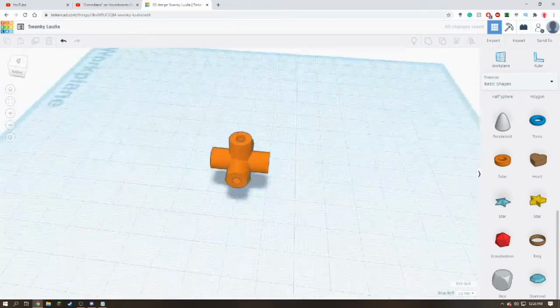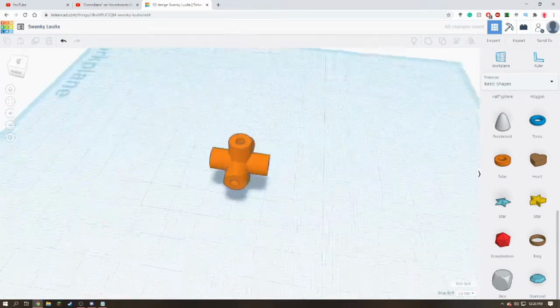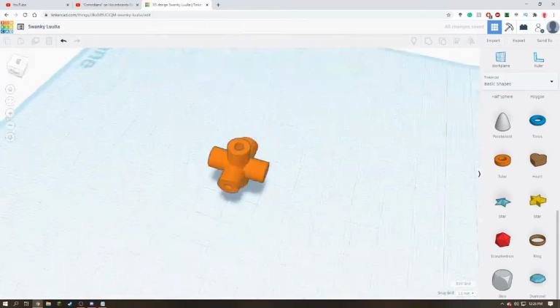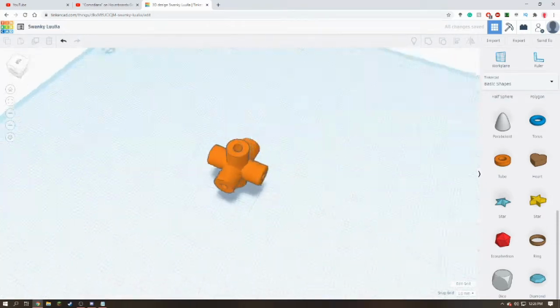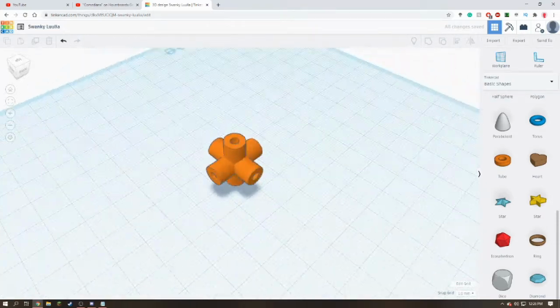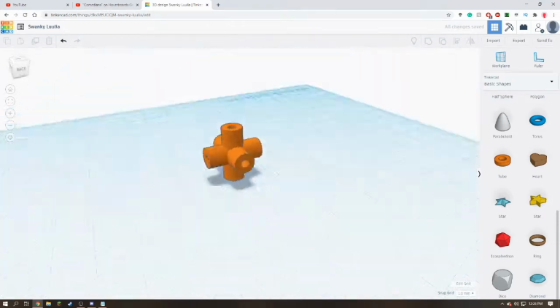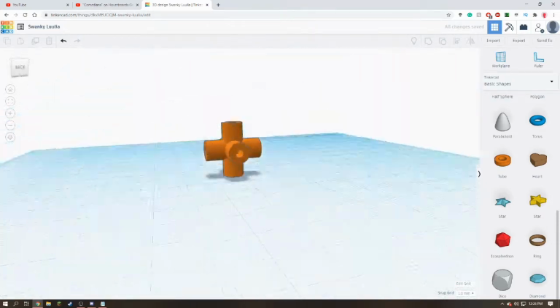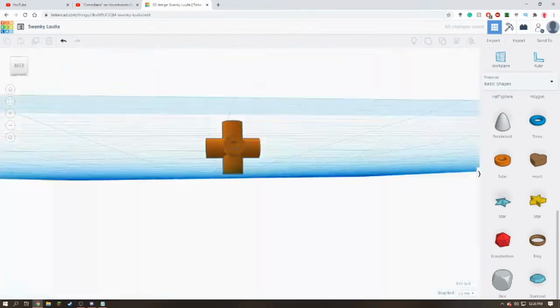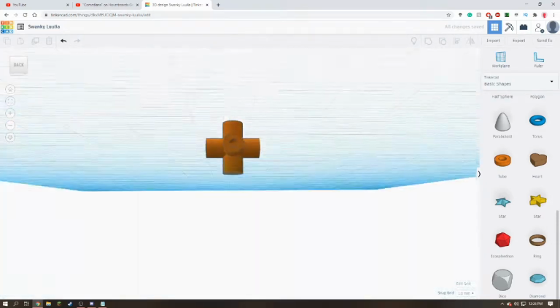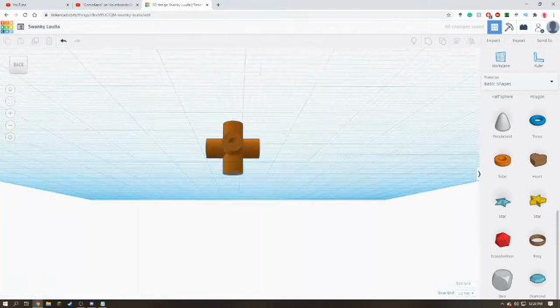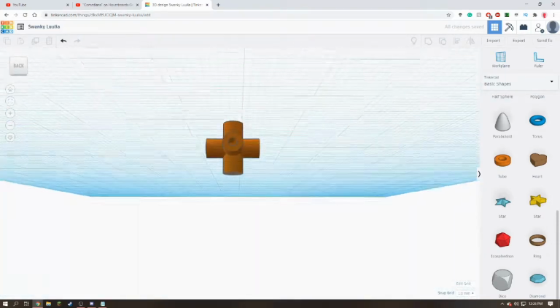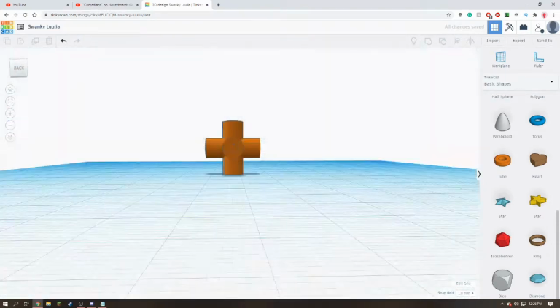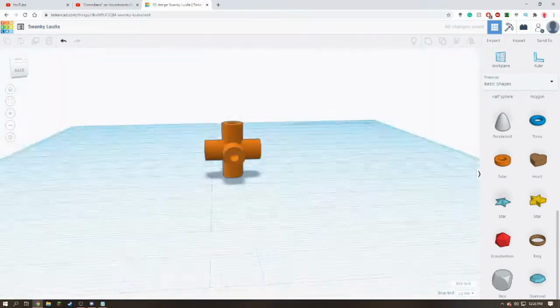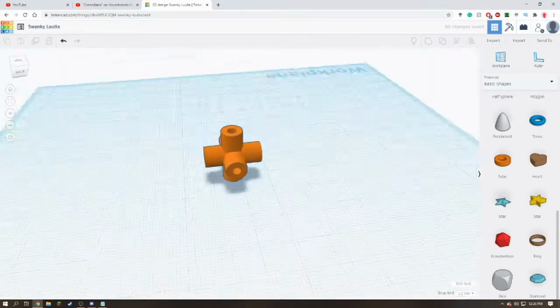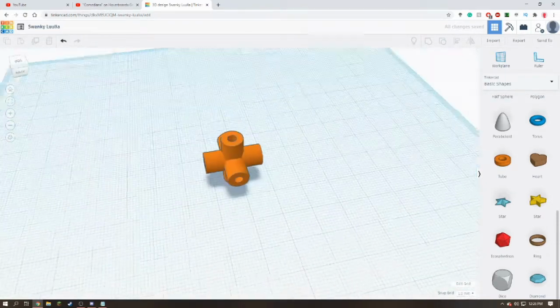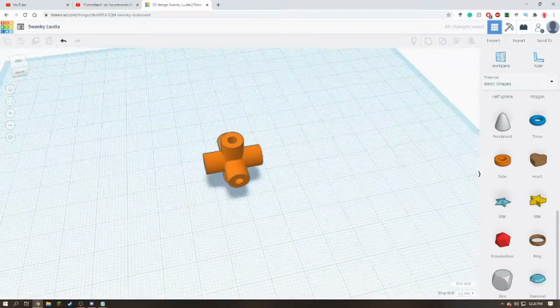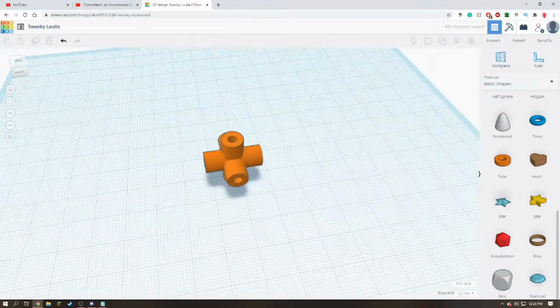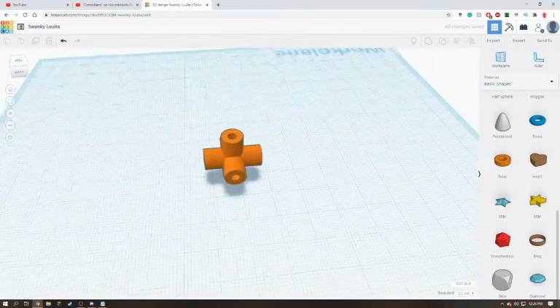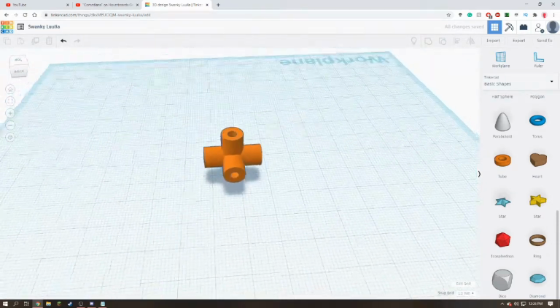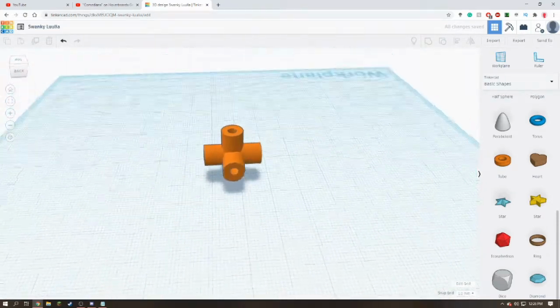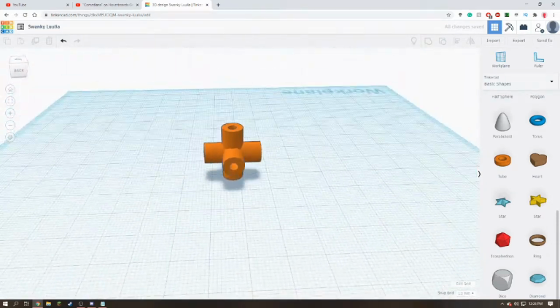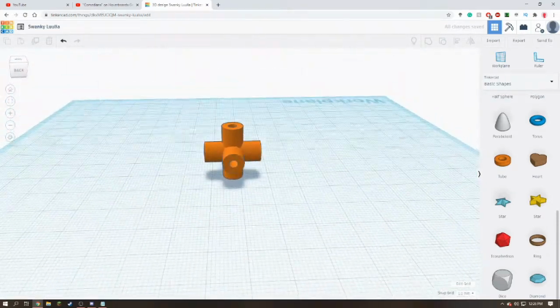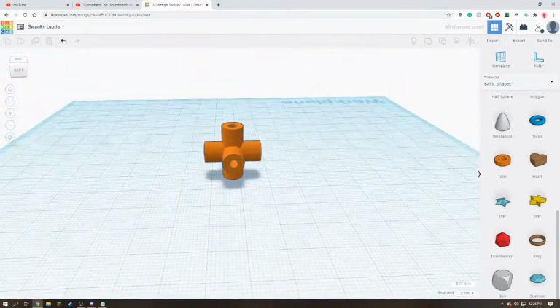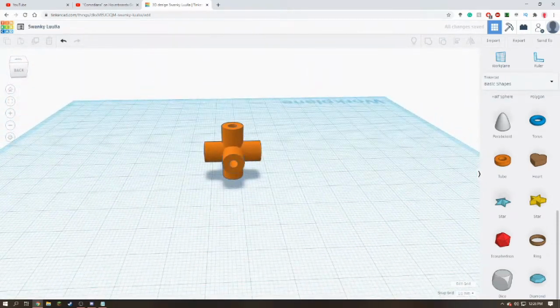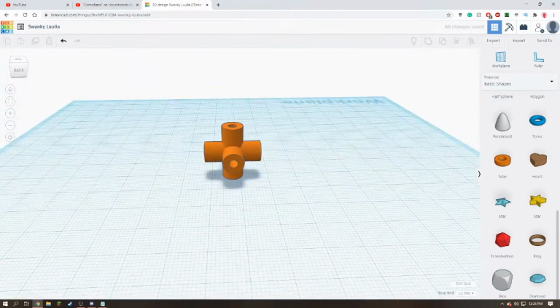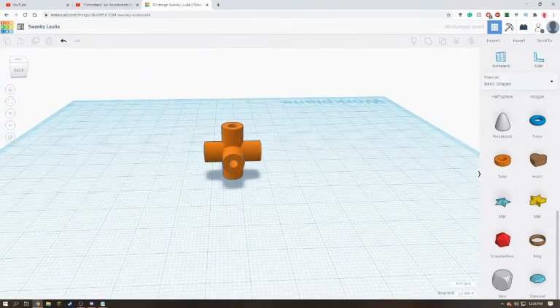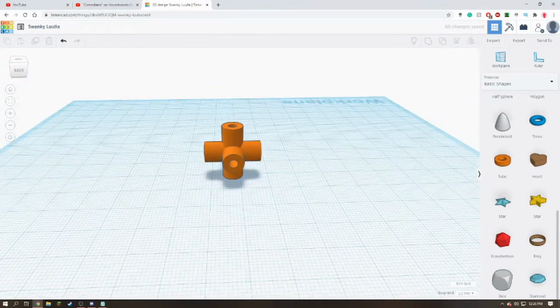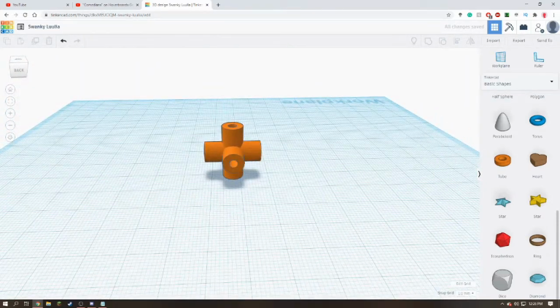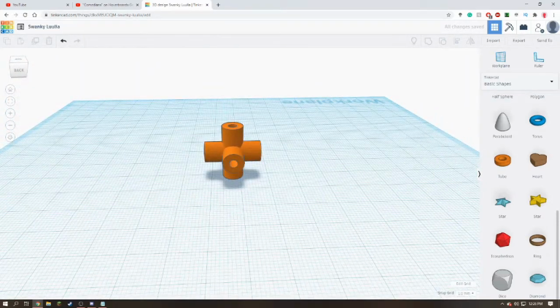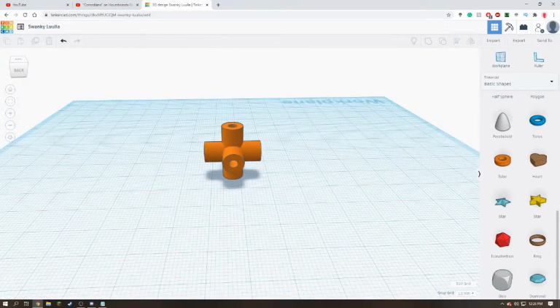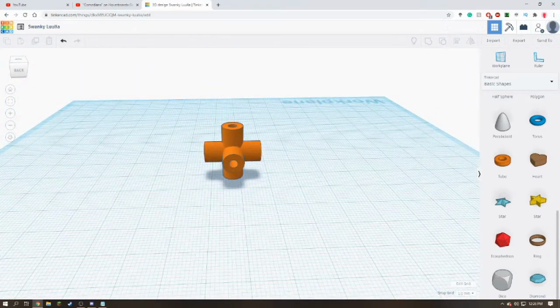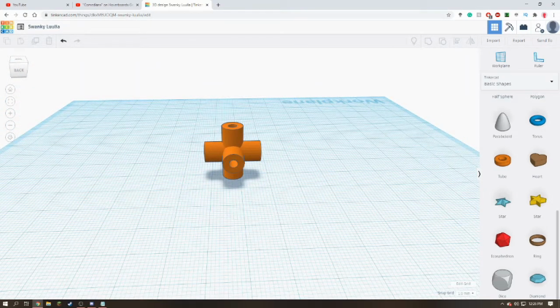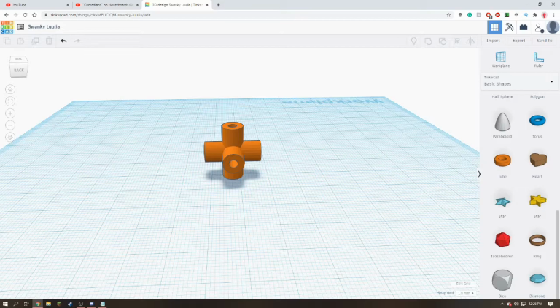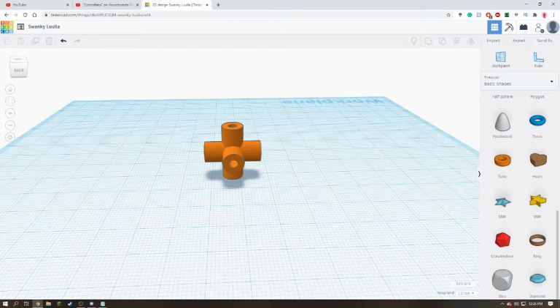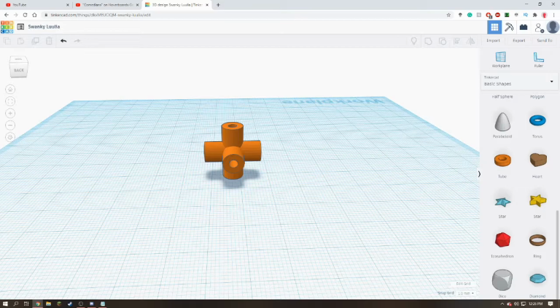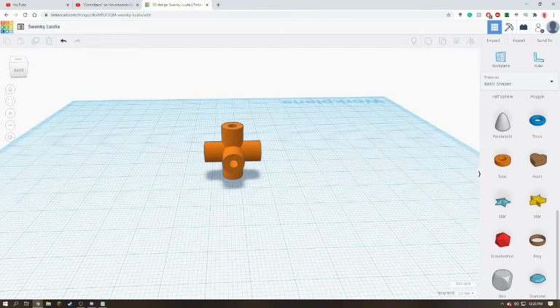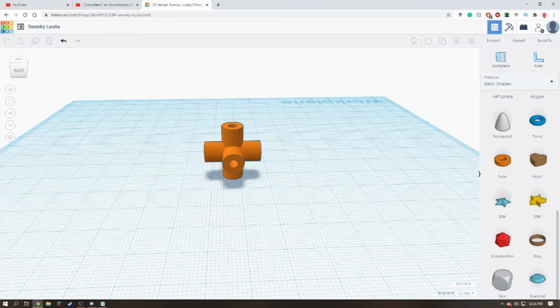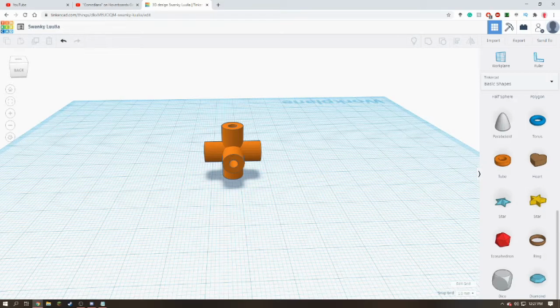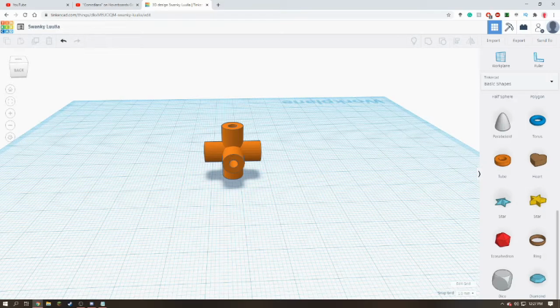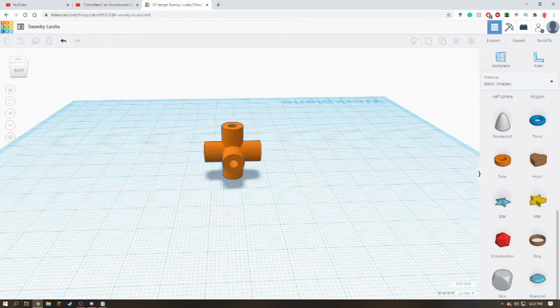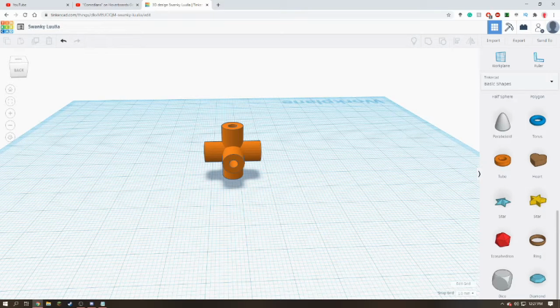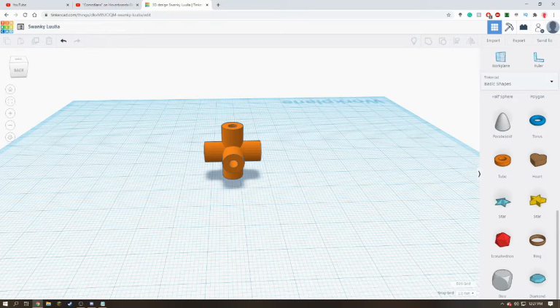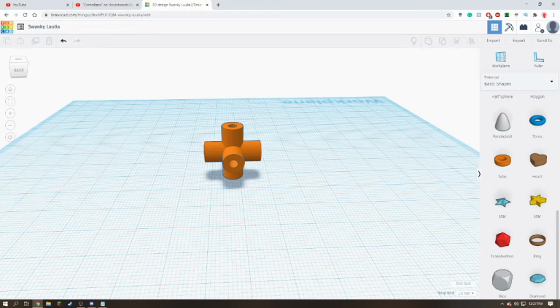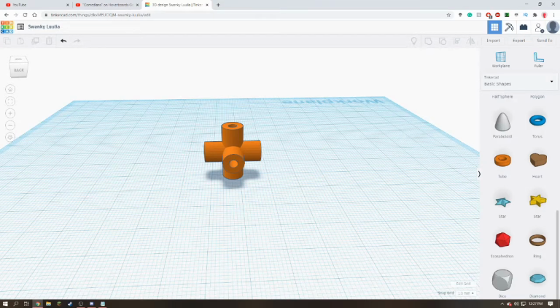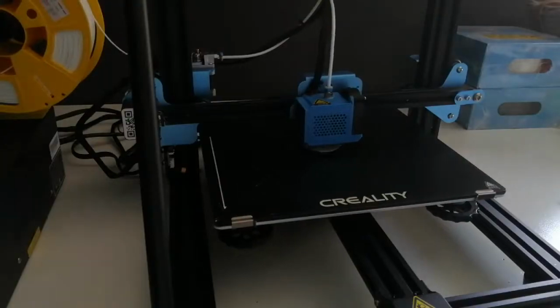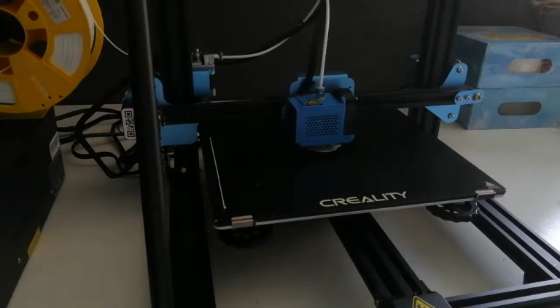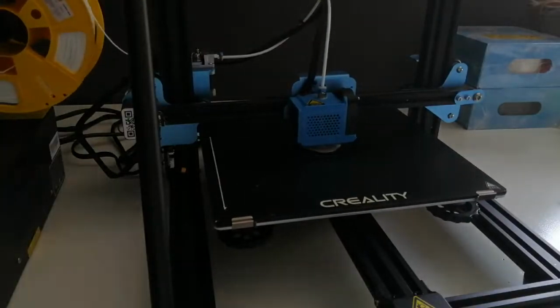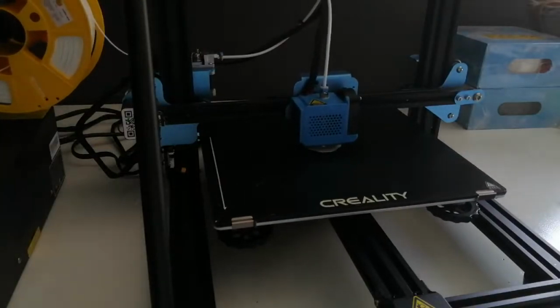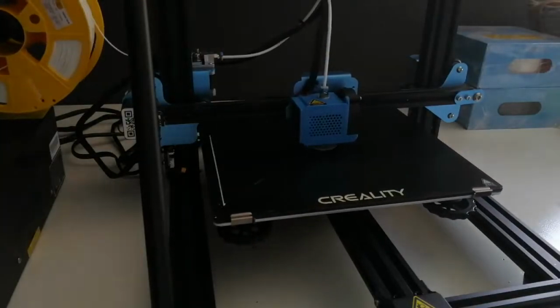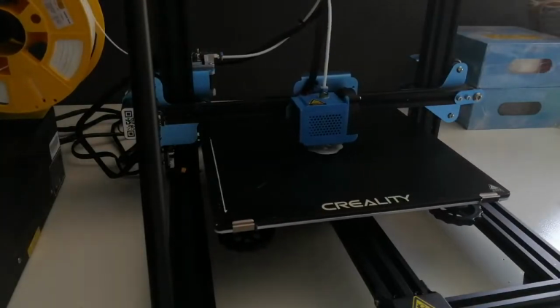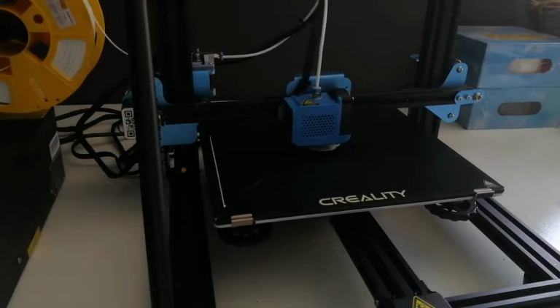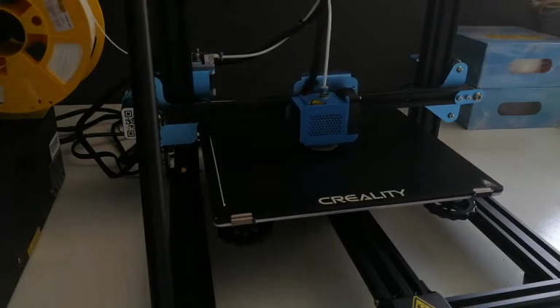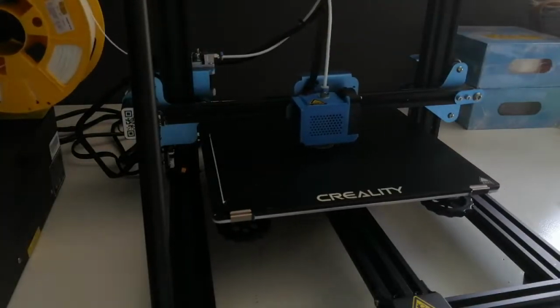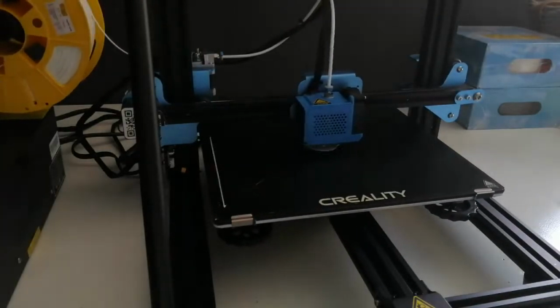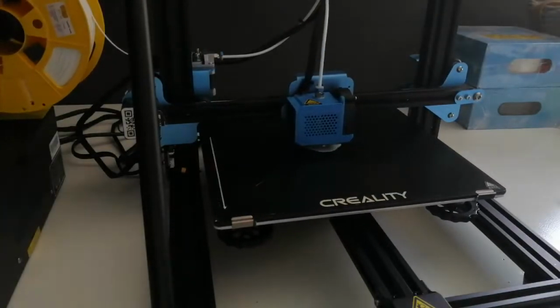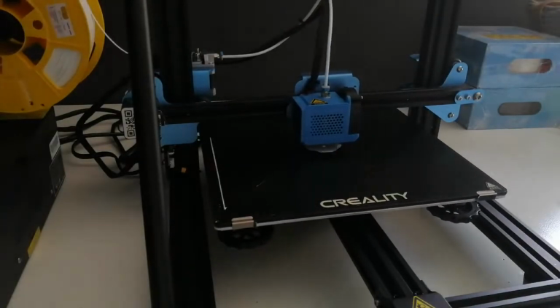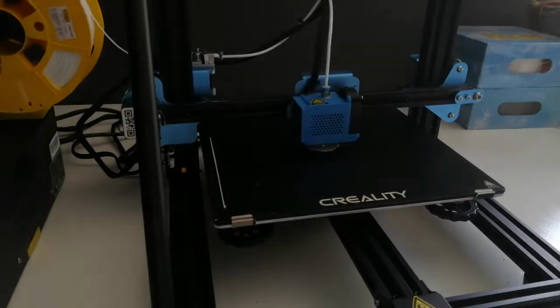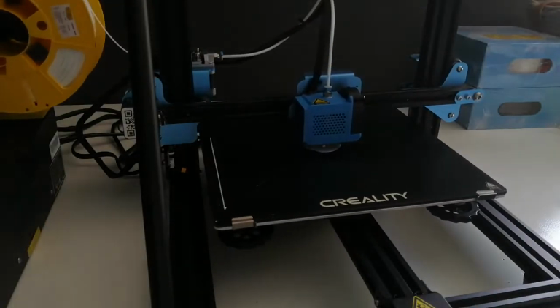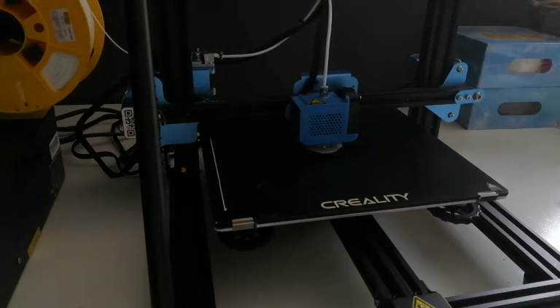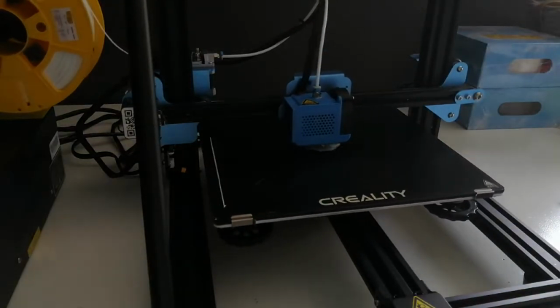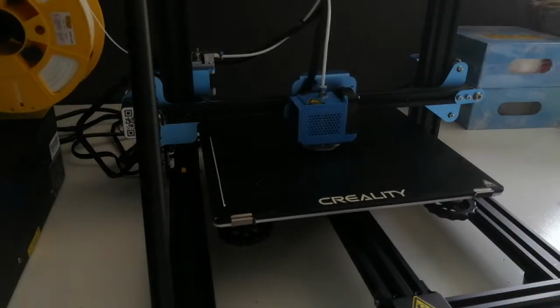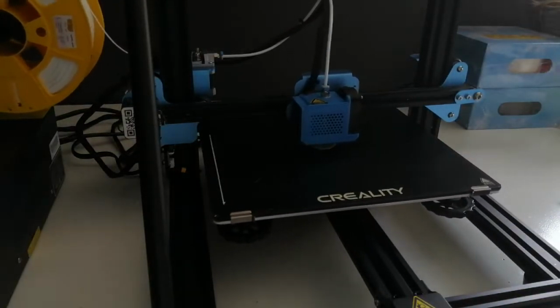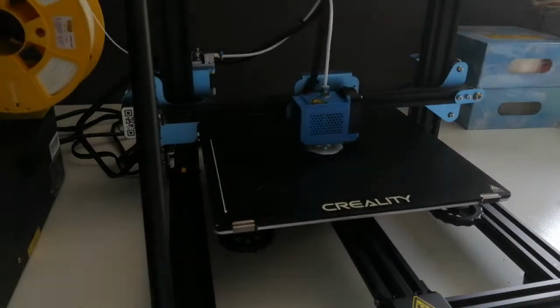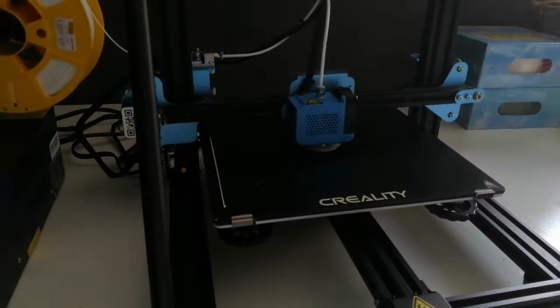This is what that looked like. Of course, it could have been a 3D-printing video before 3D-printing.